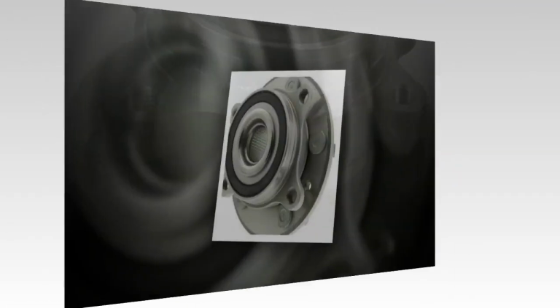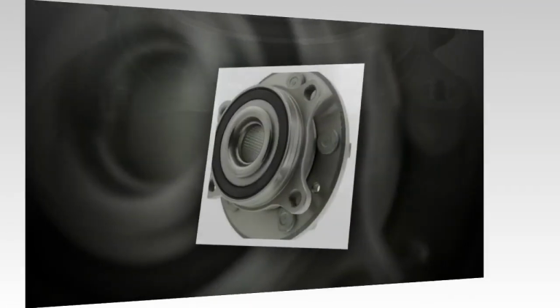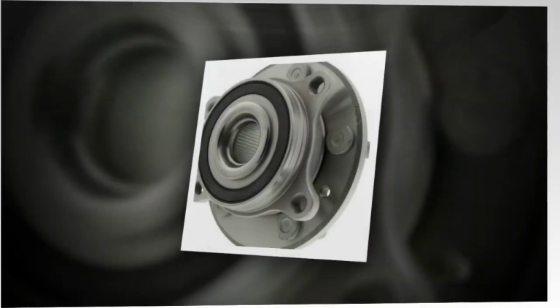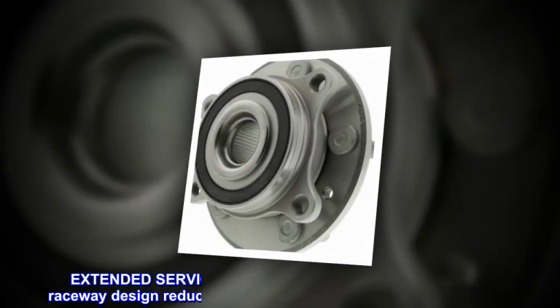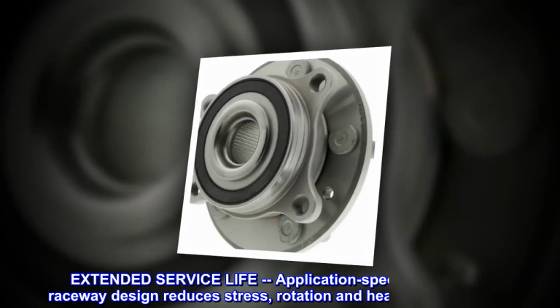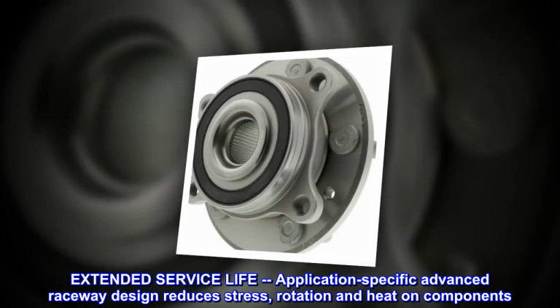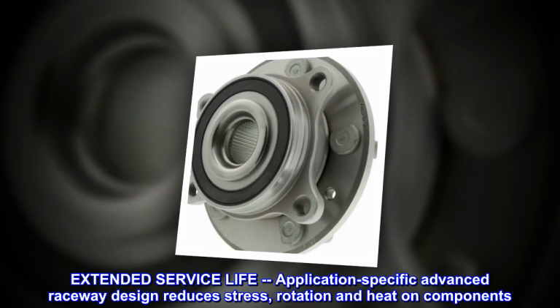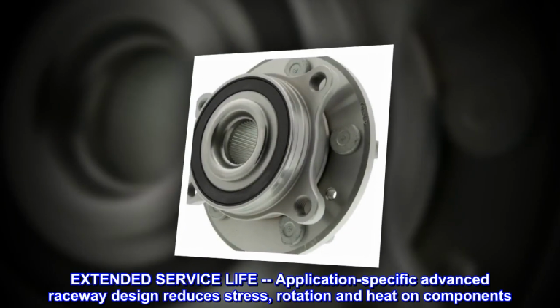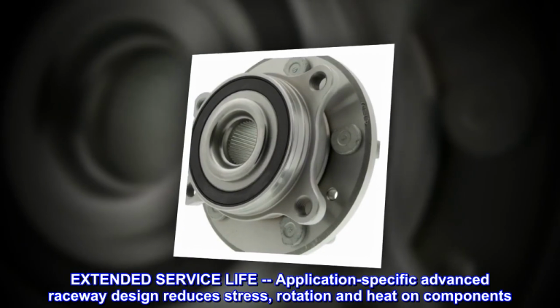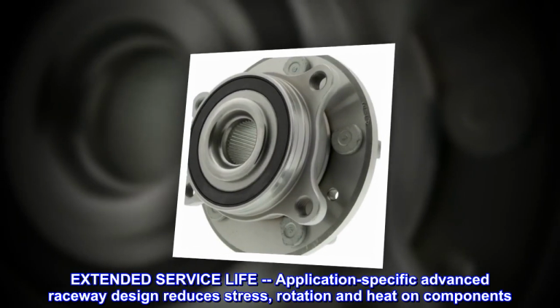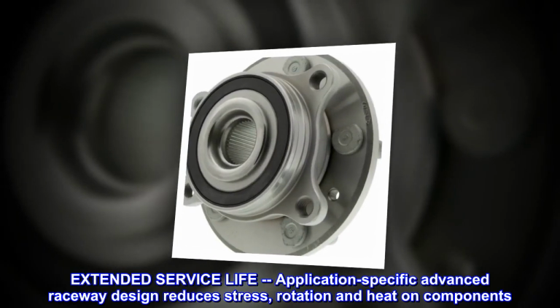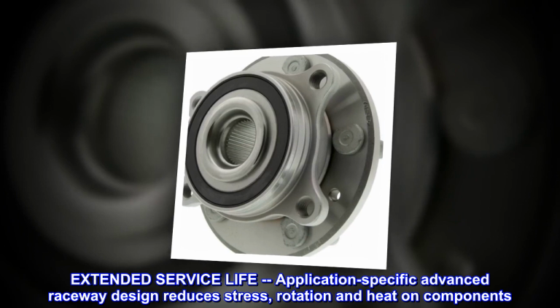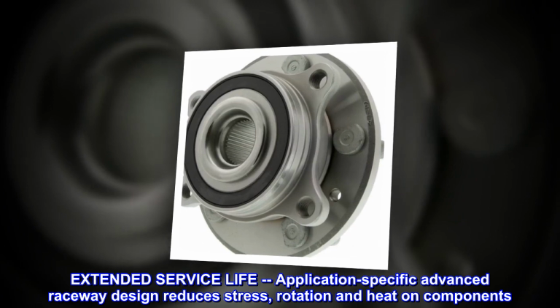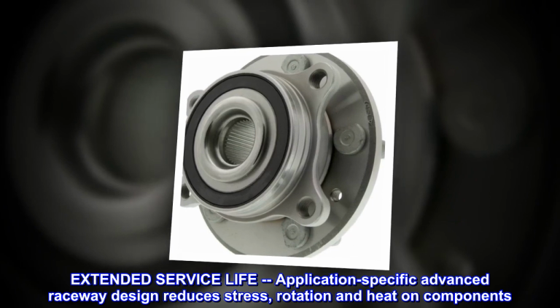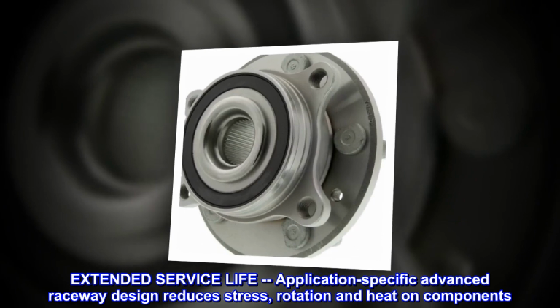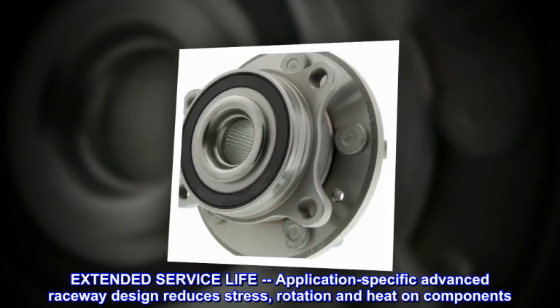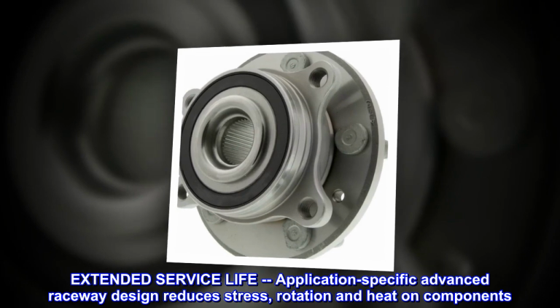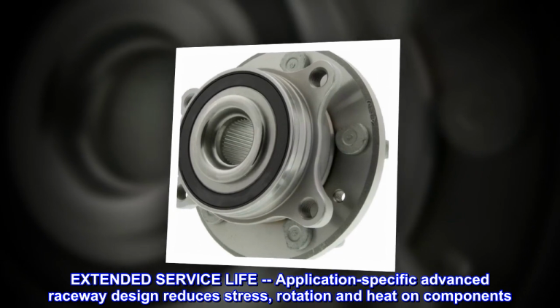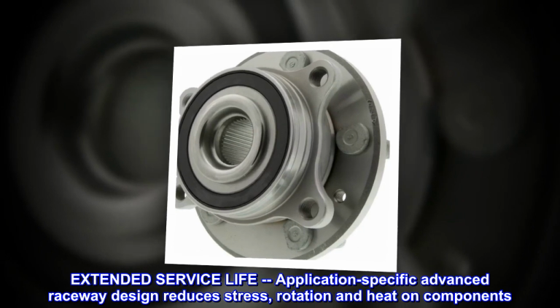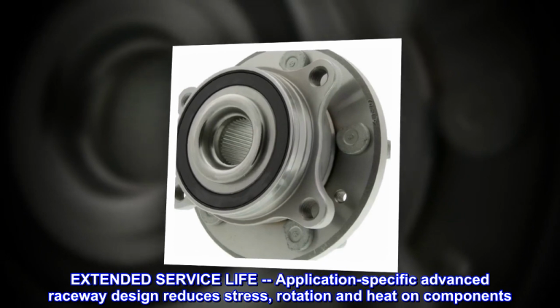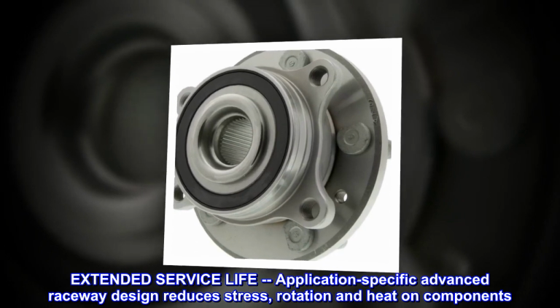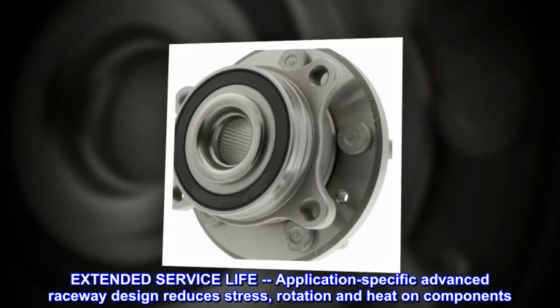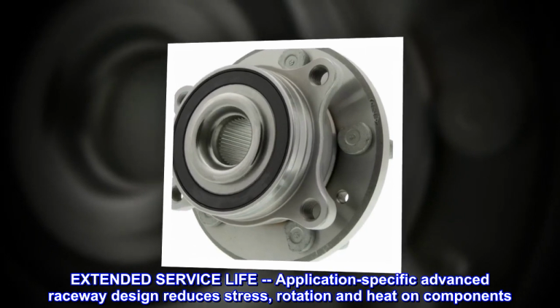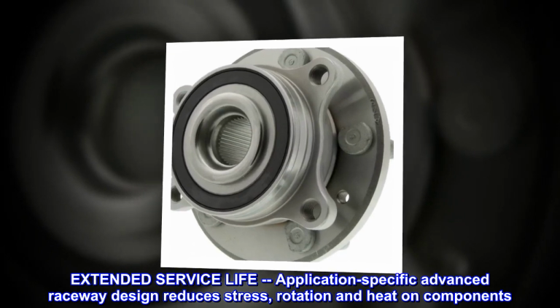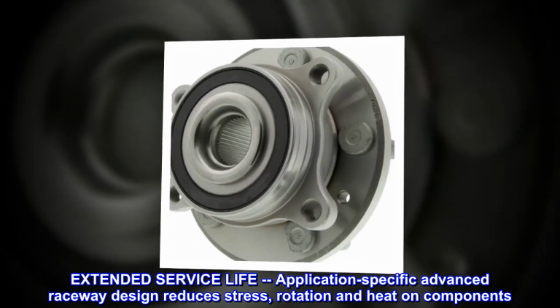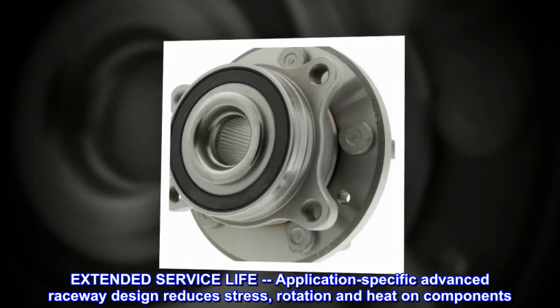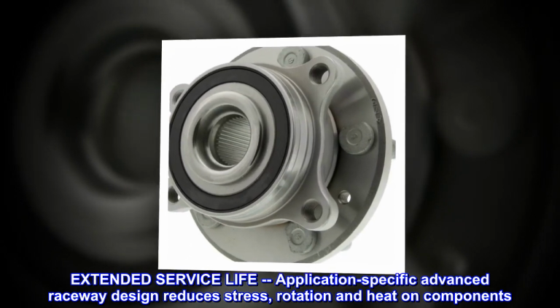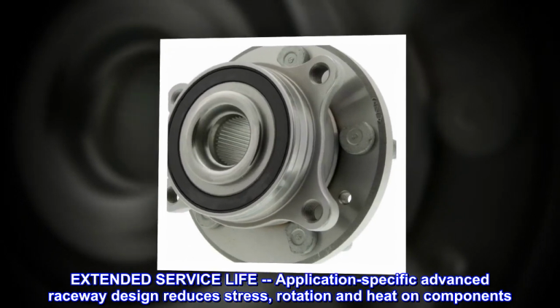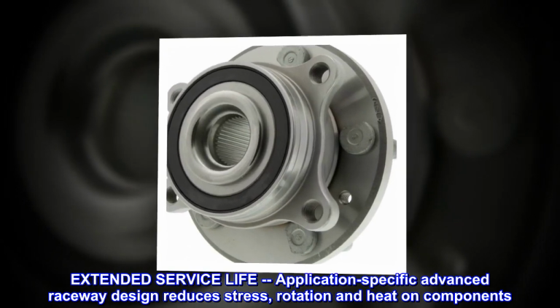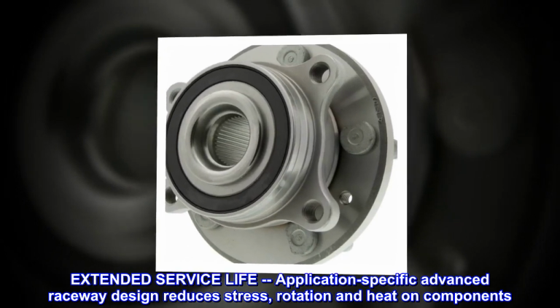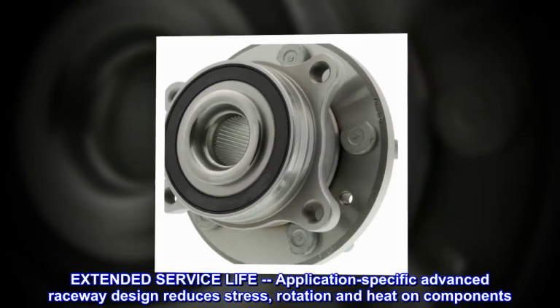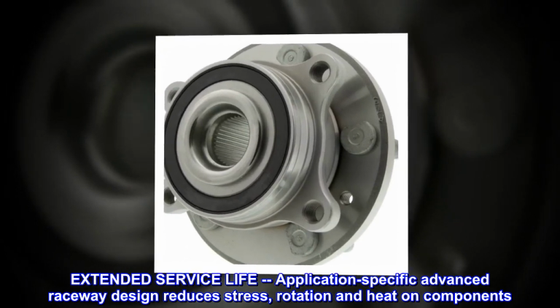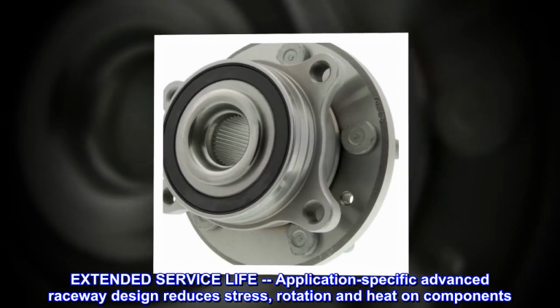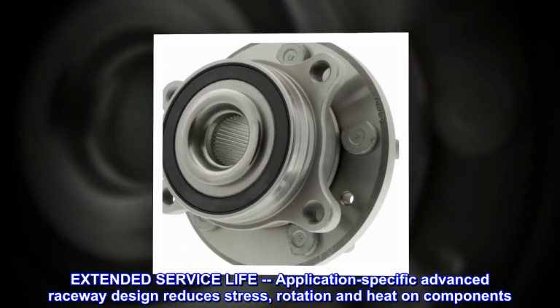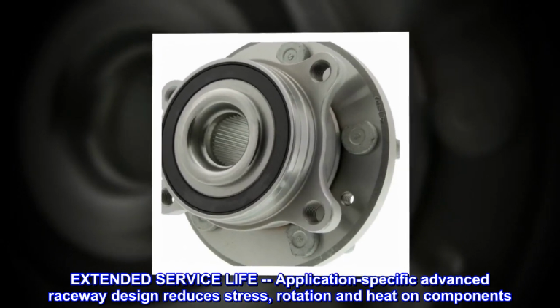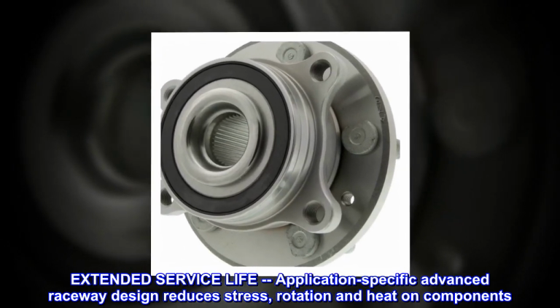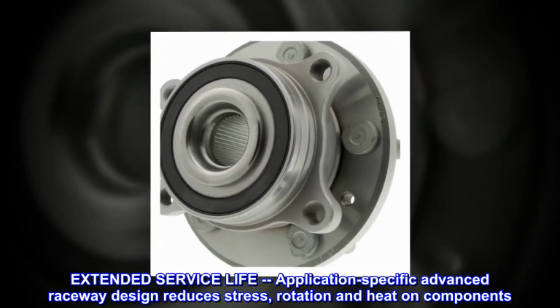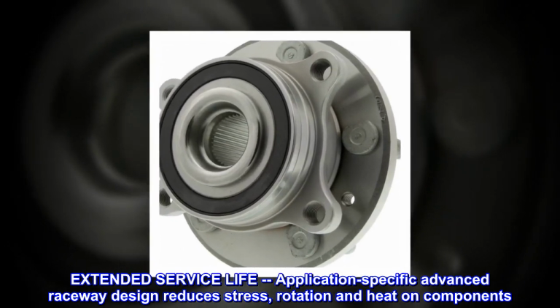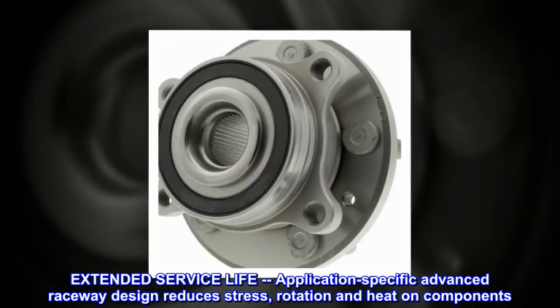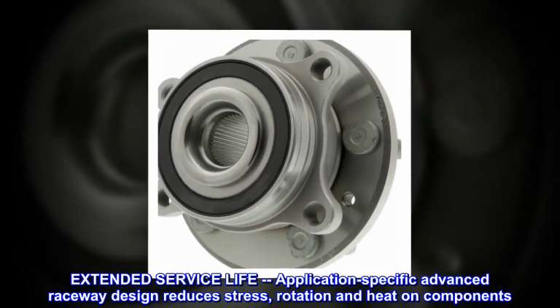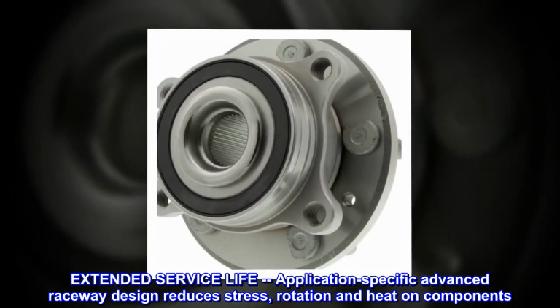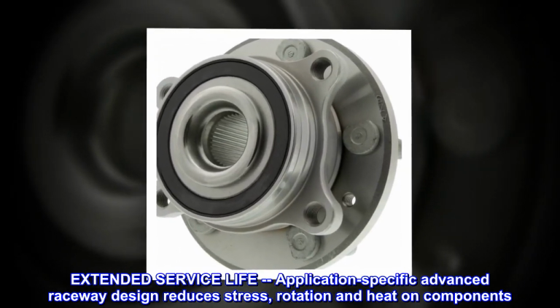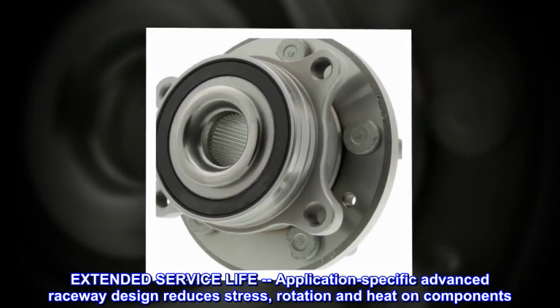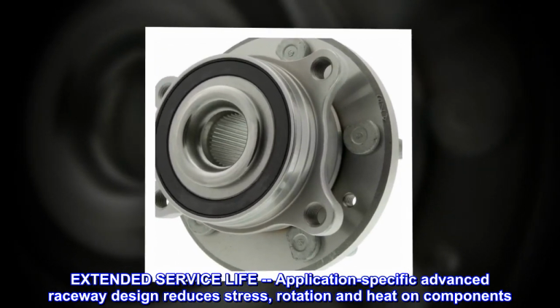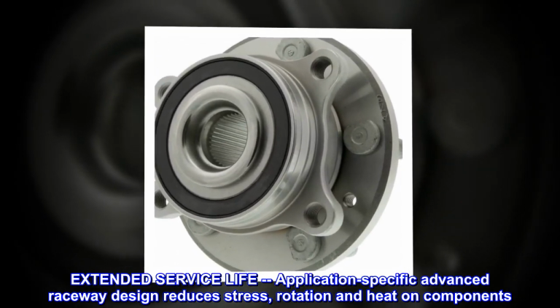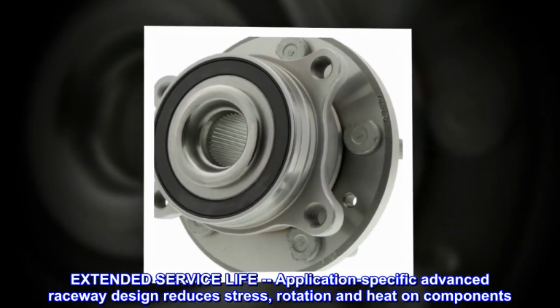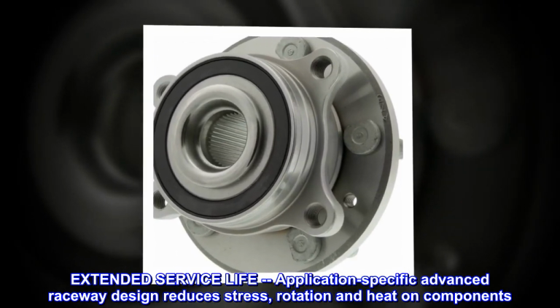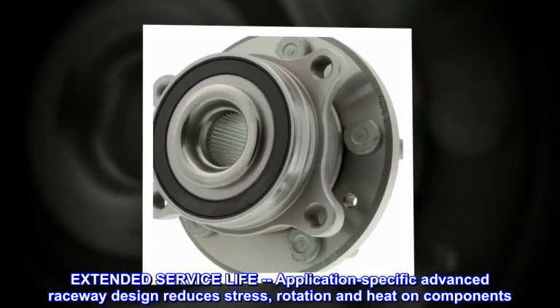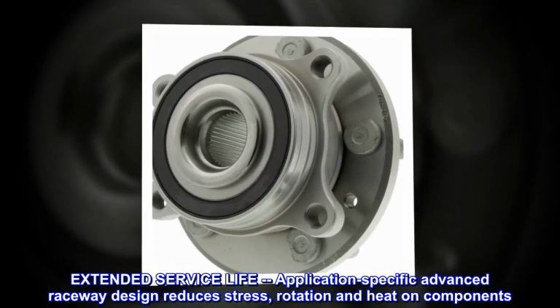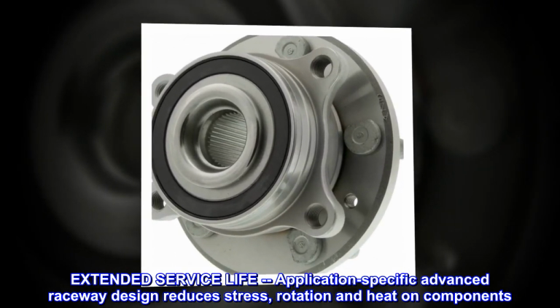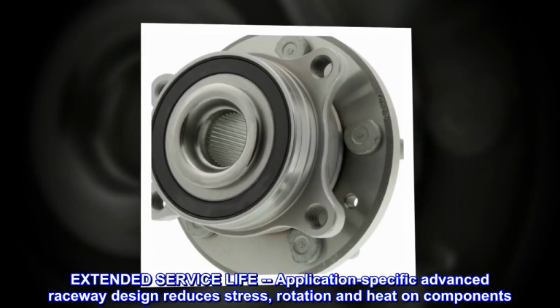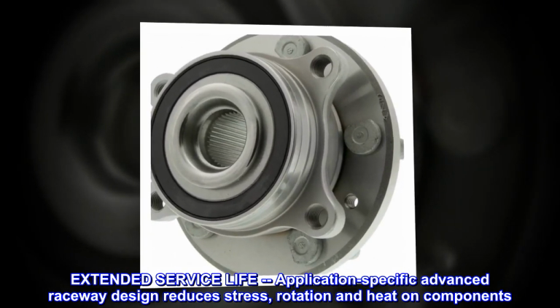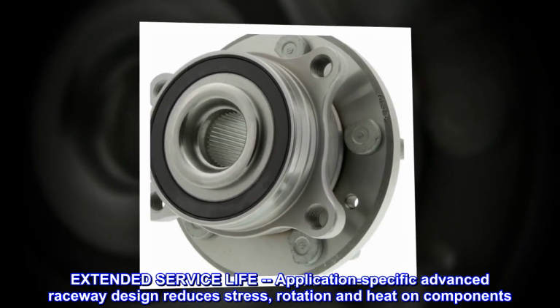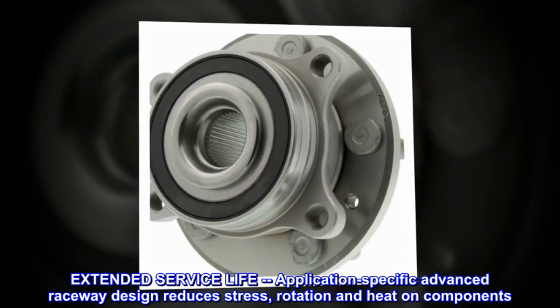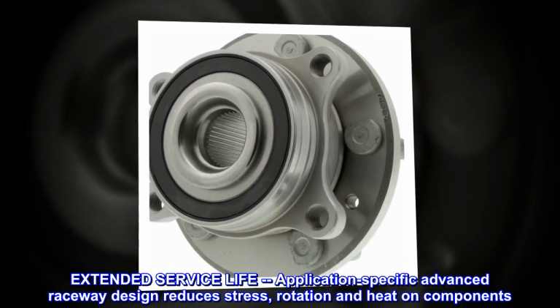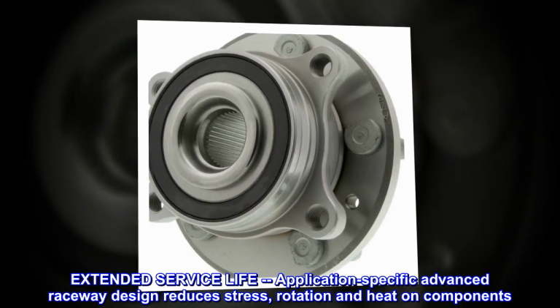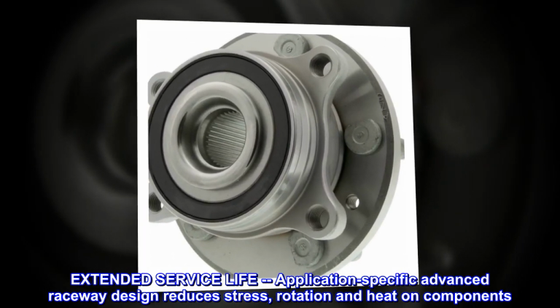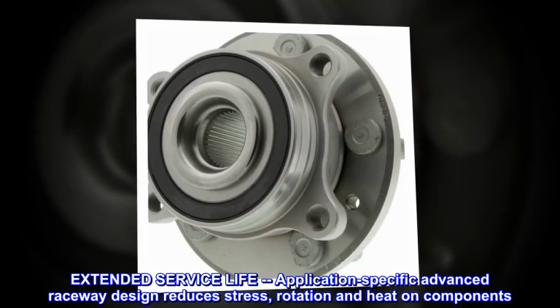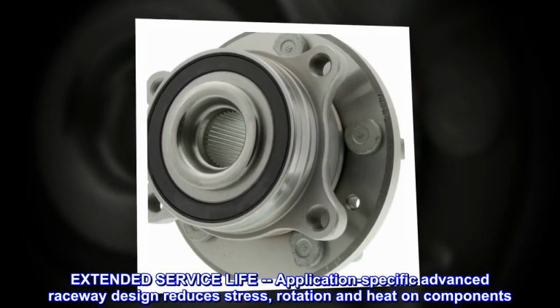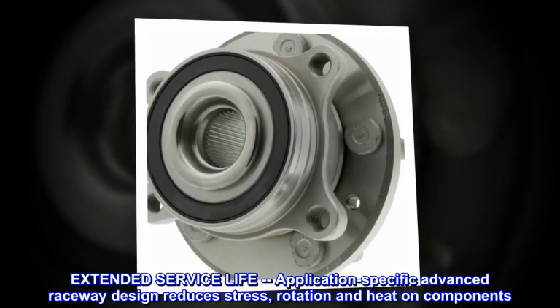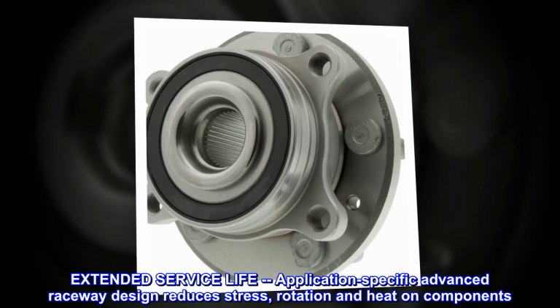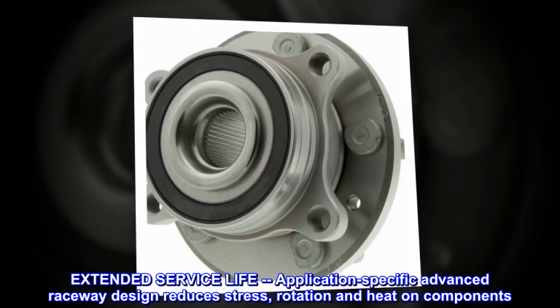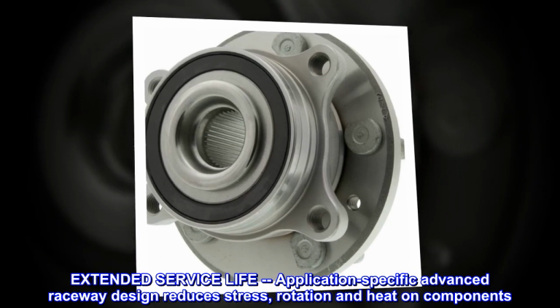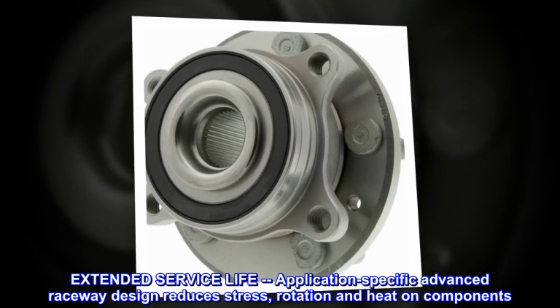Extended service life. Application-specific advanced raceway design reduces stress, rotation and heat on components.